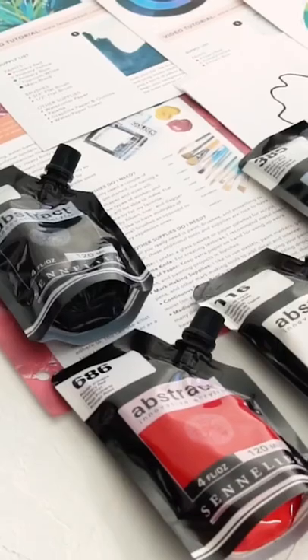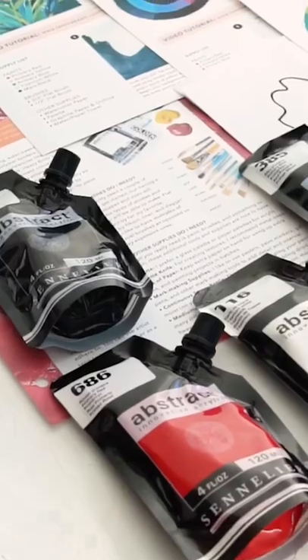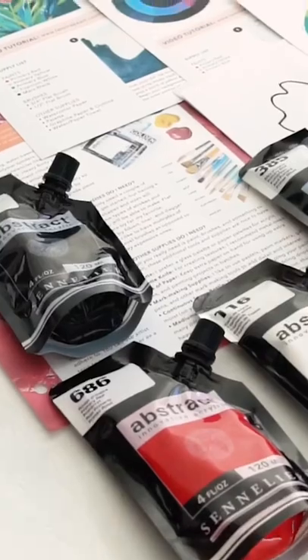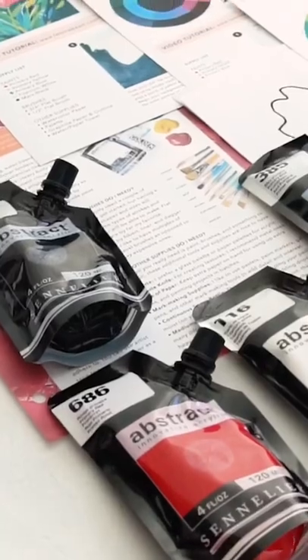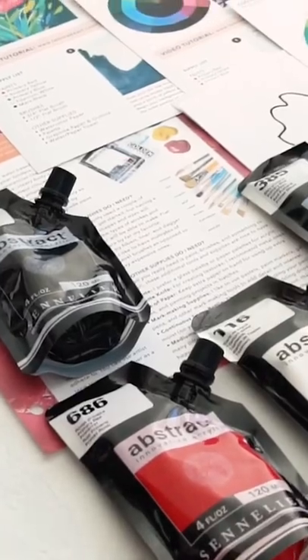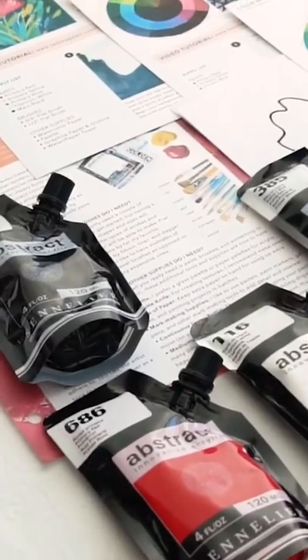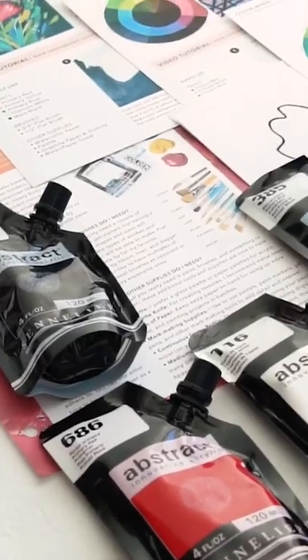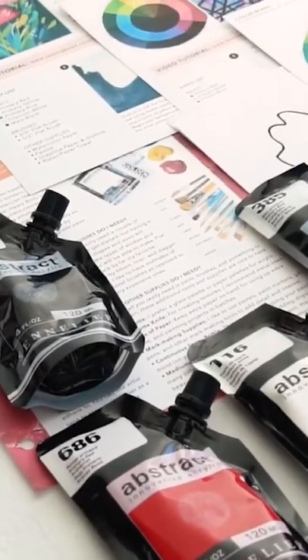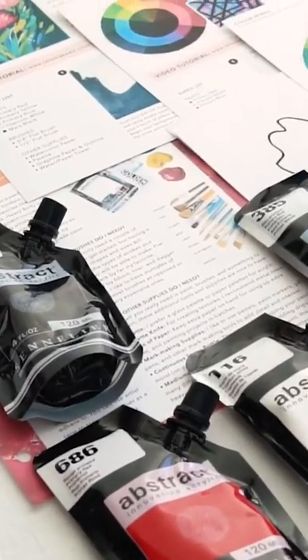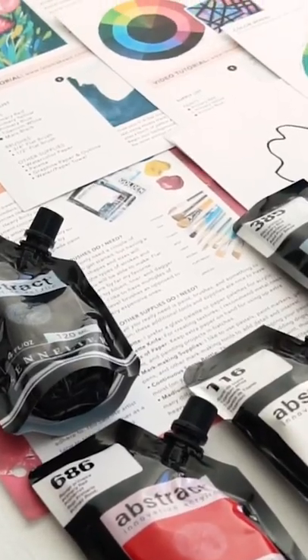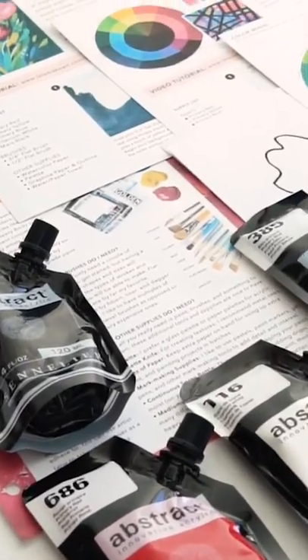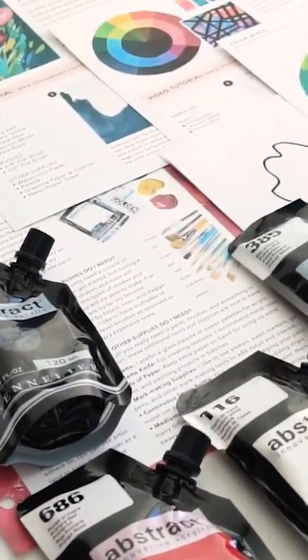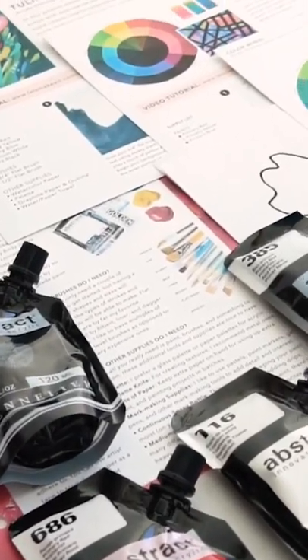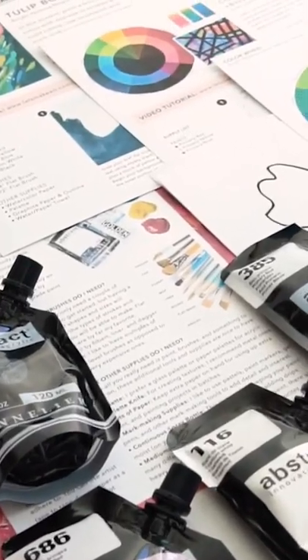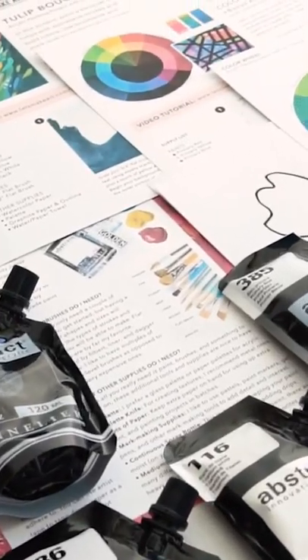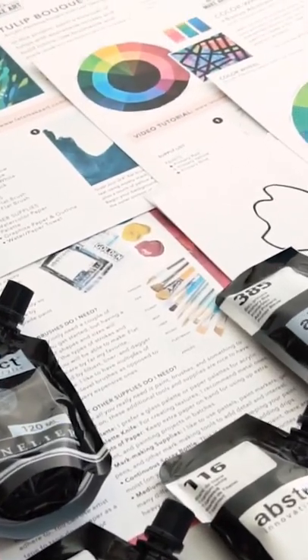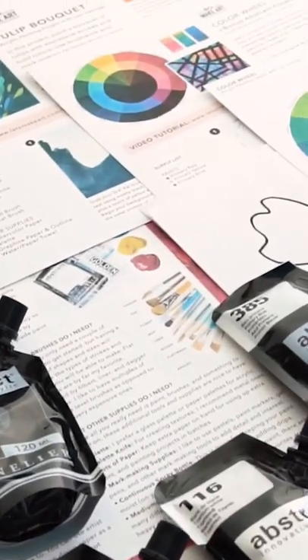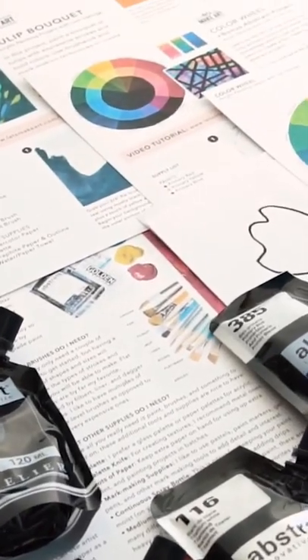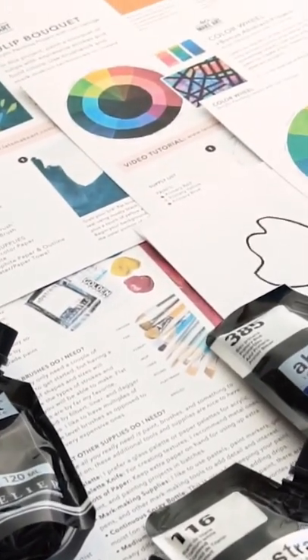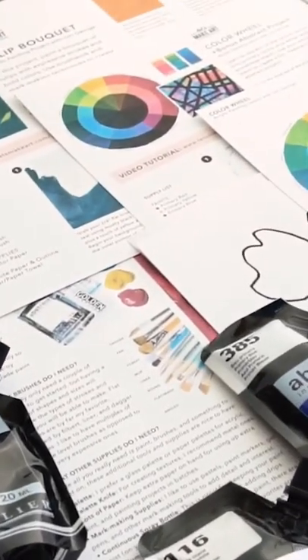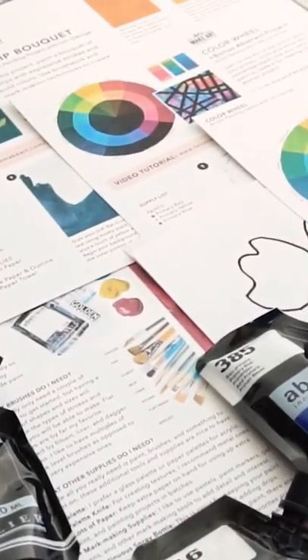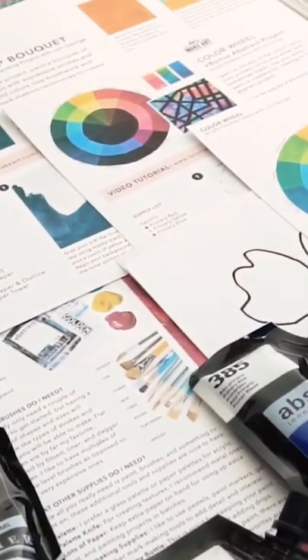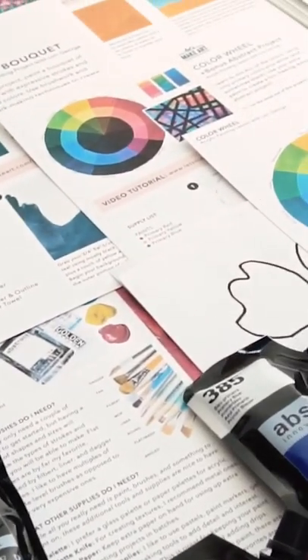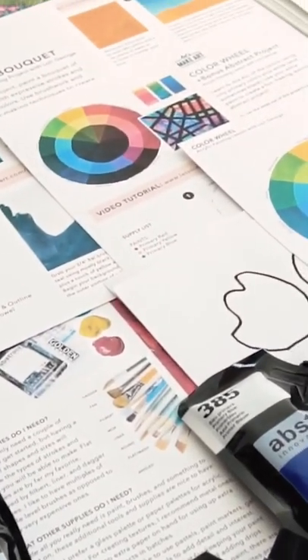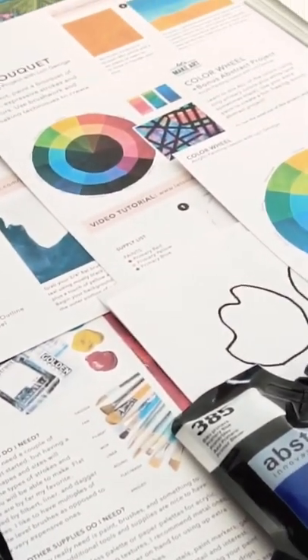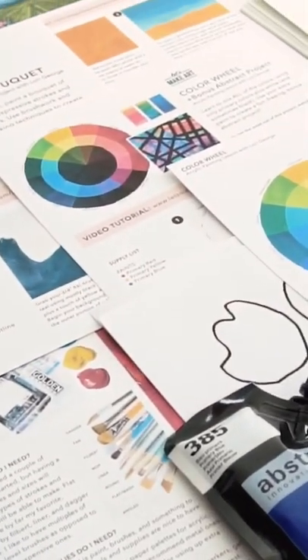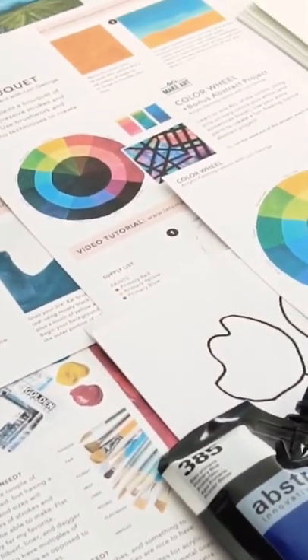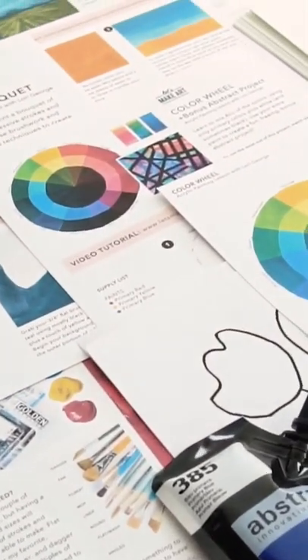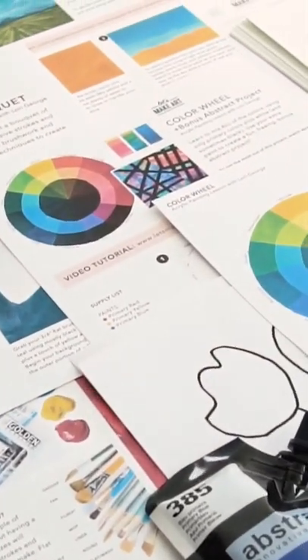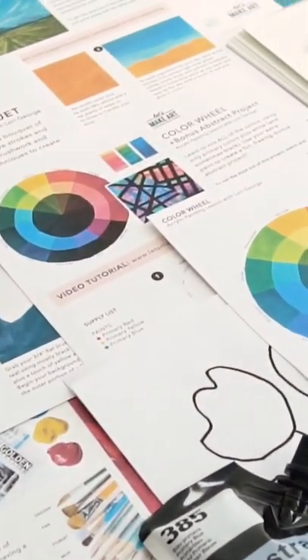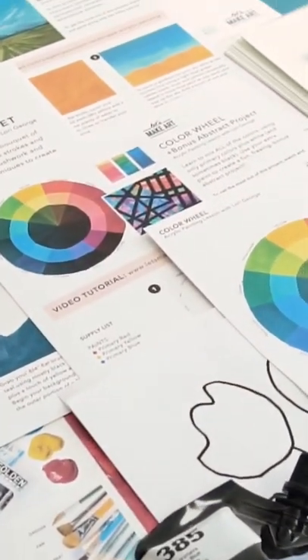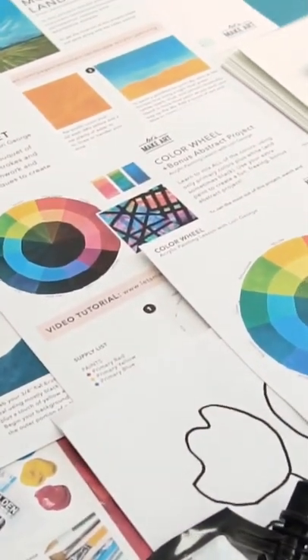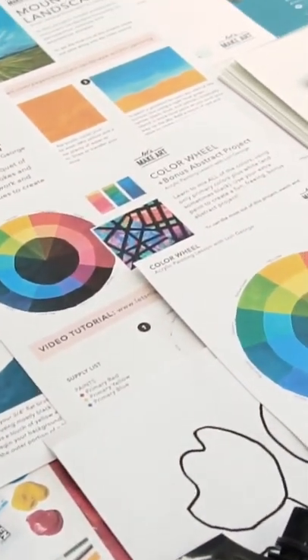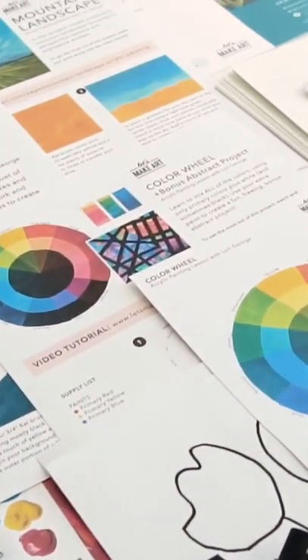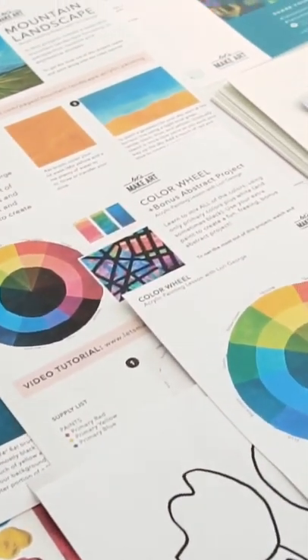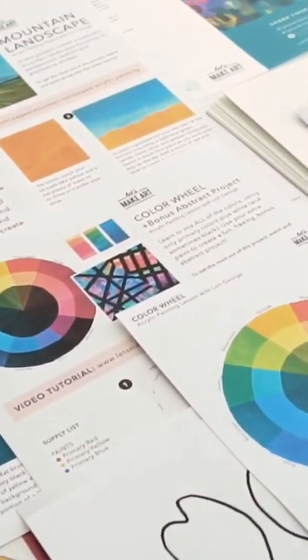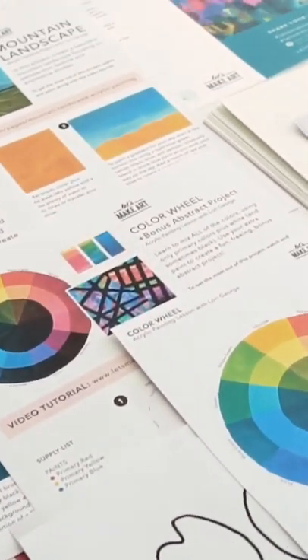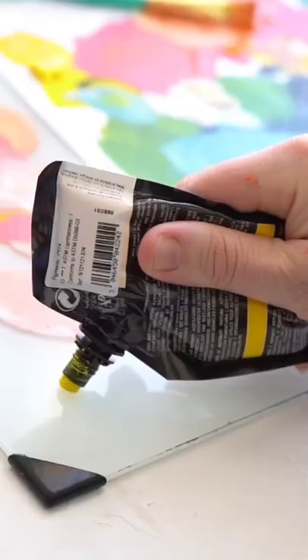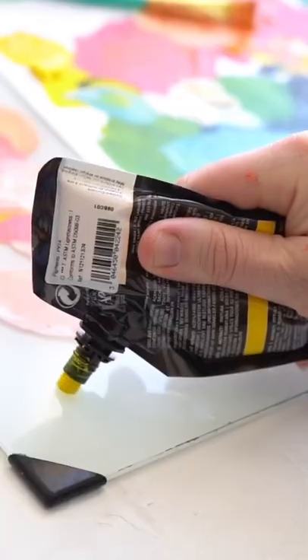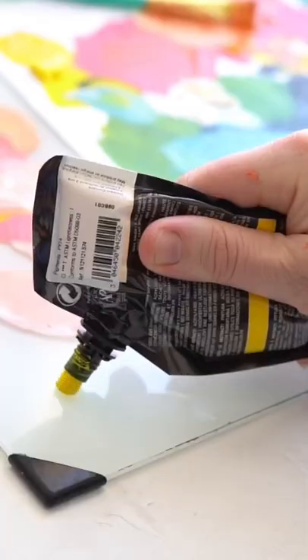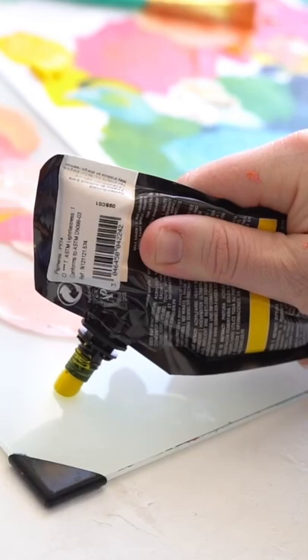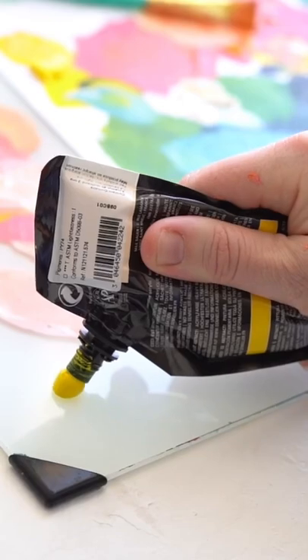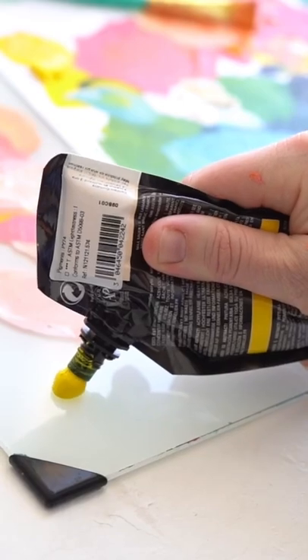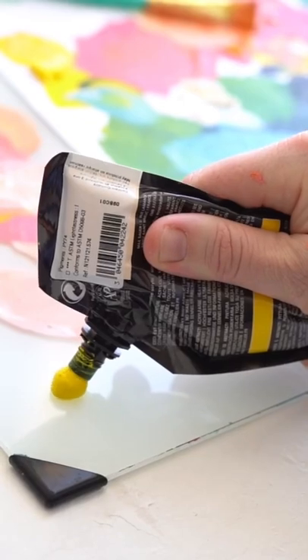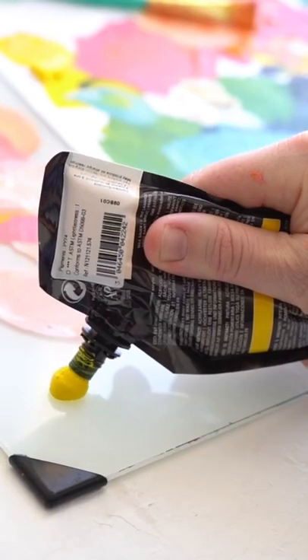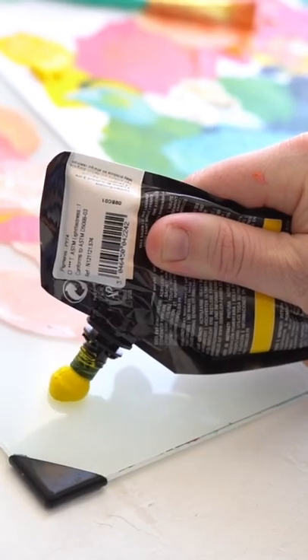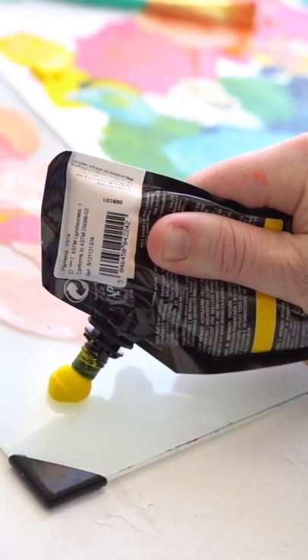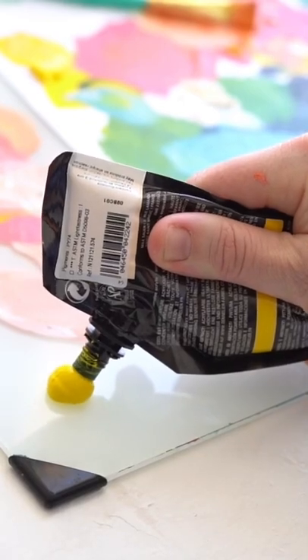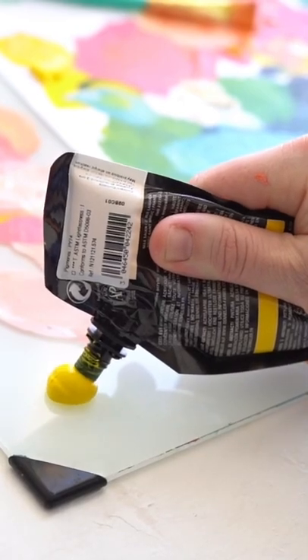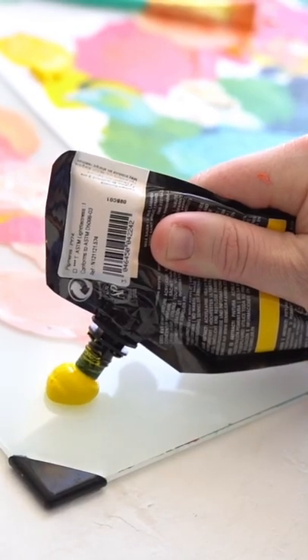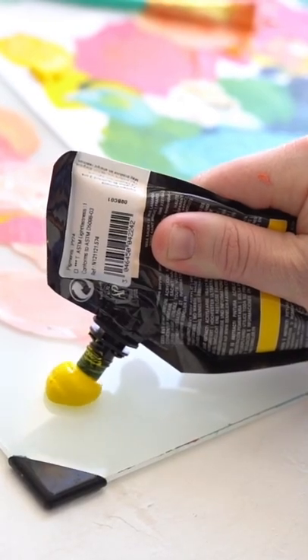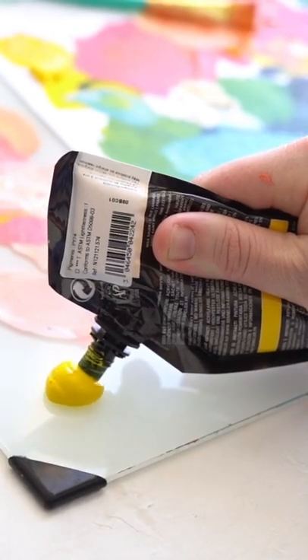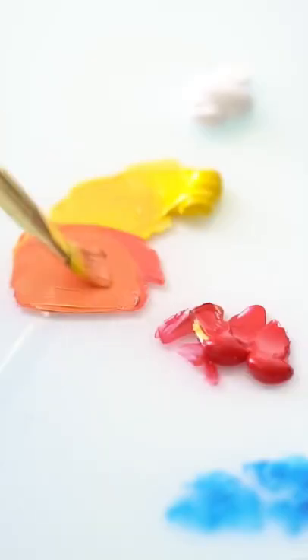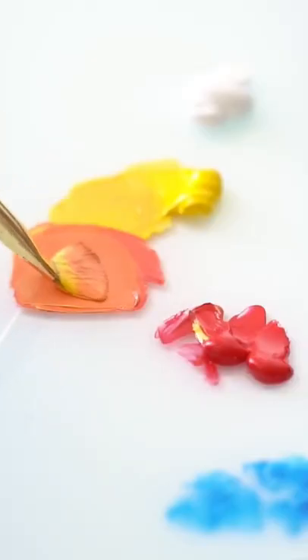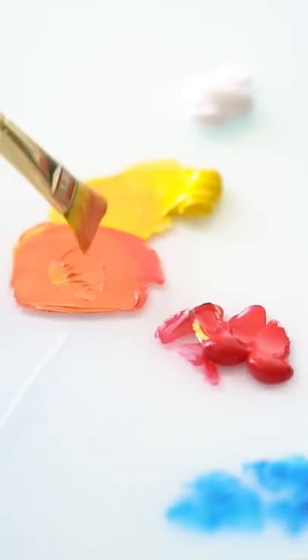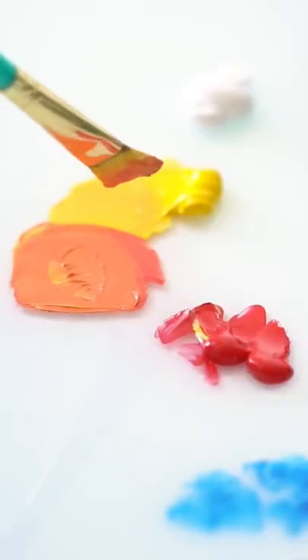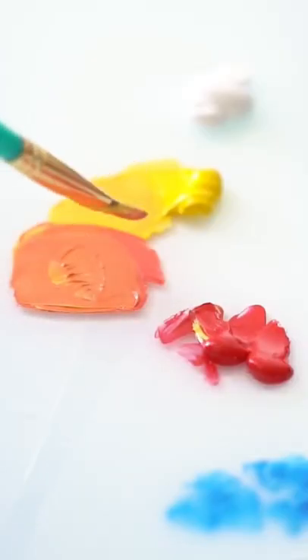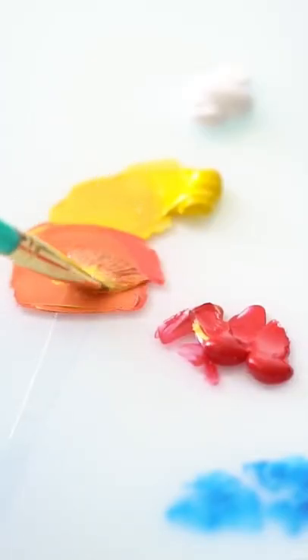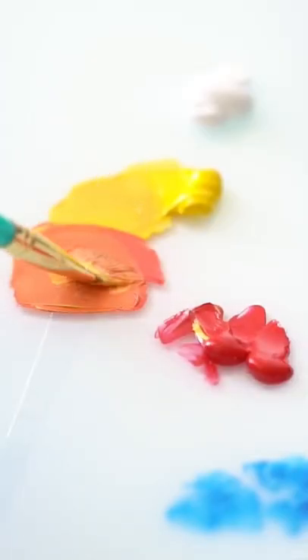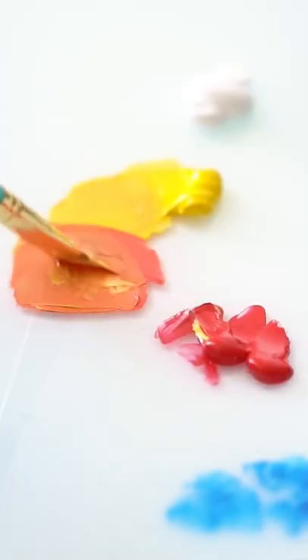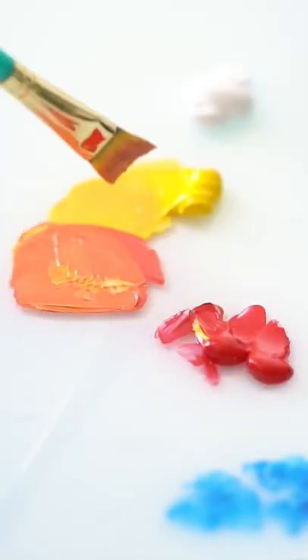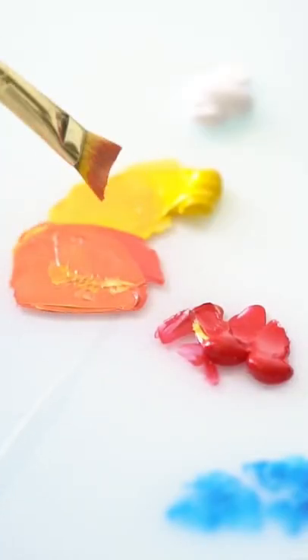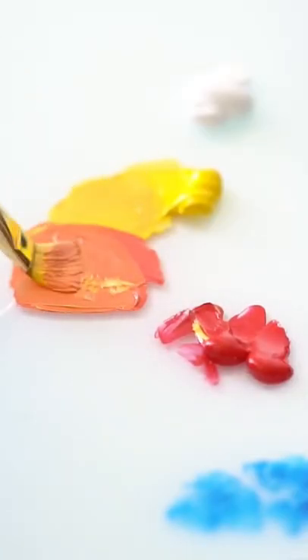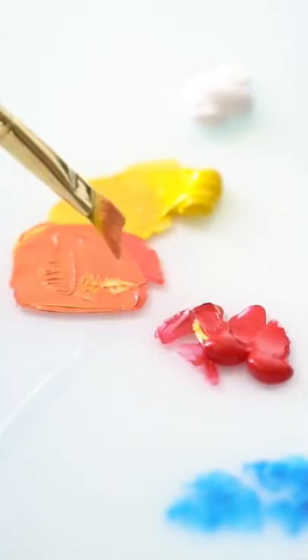The acrylic starter box is a great place to start. It's got everything that you need in it to get a taste of what acrylic is all about.